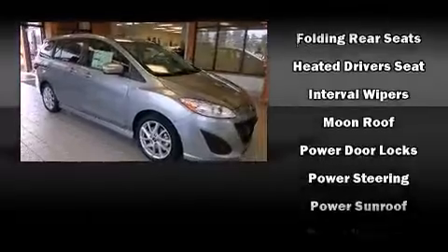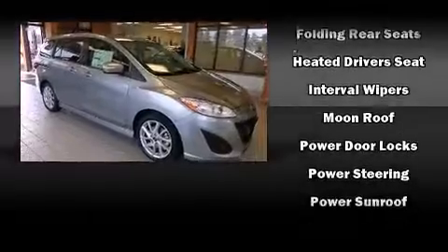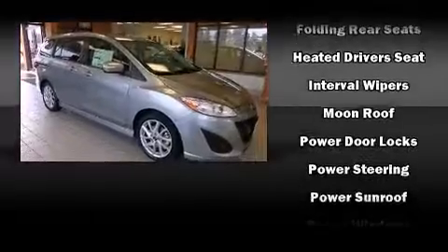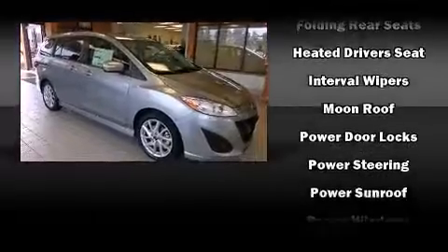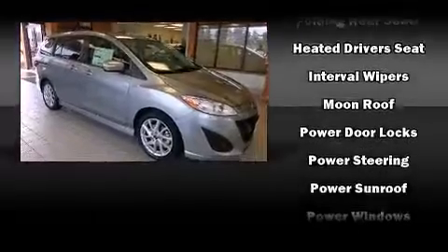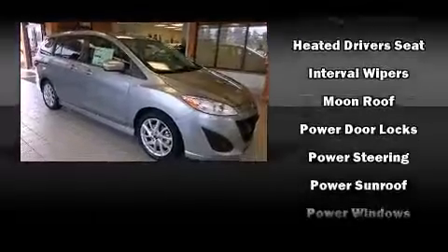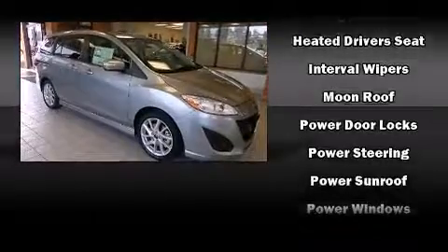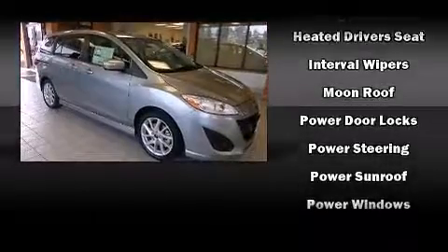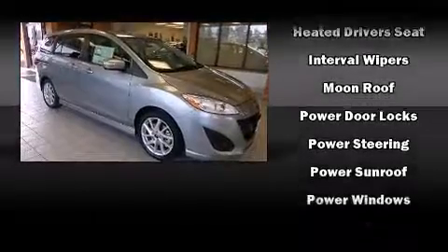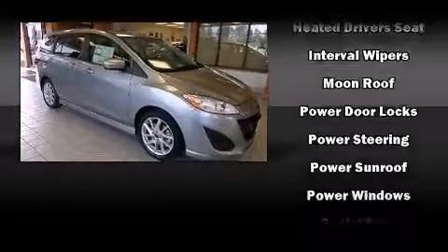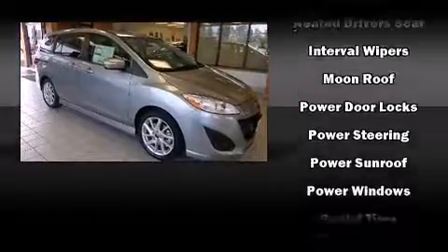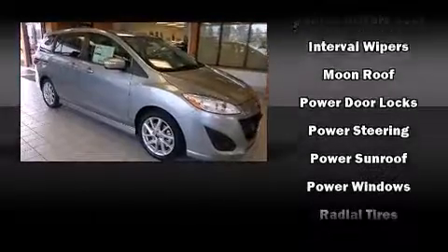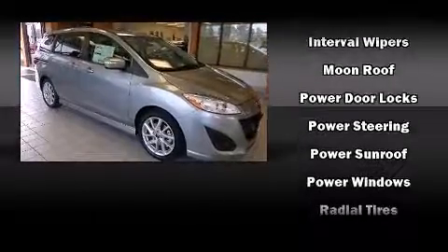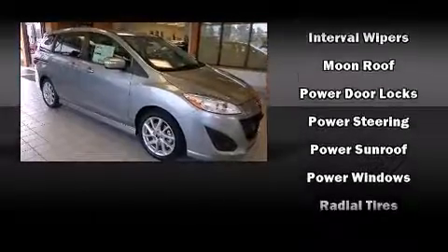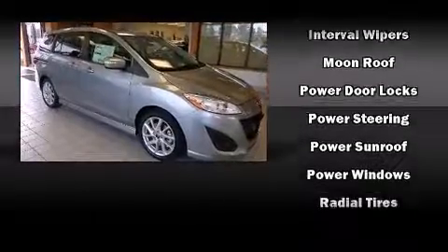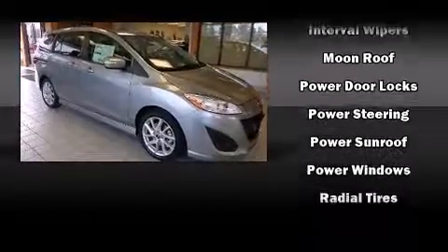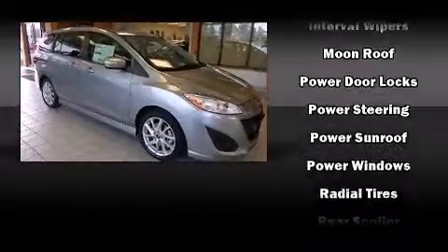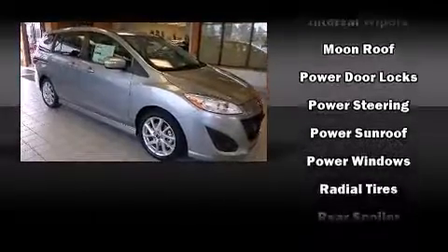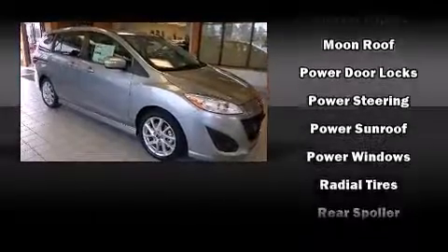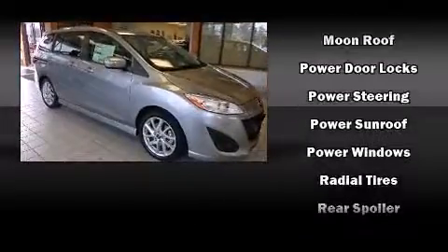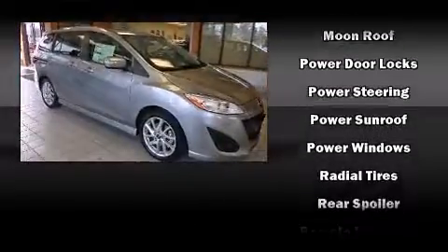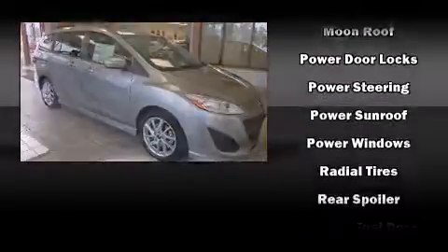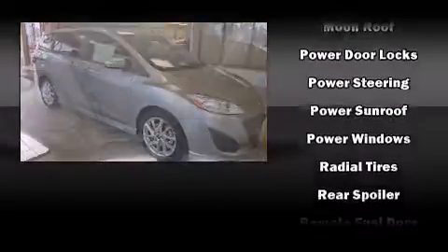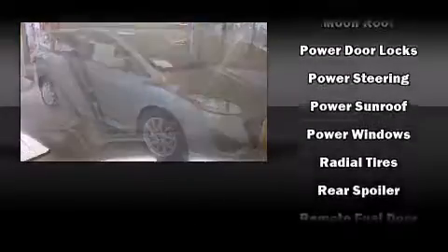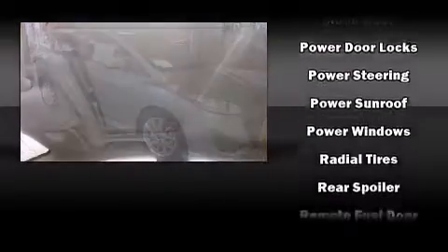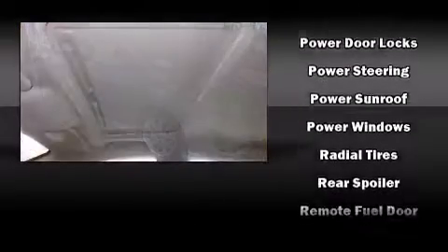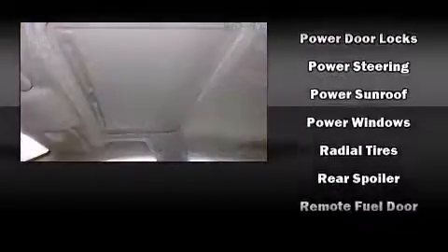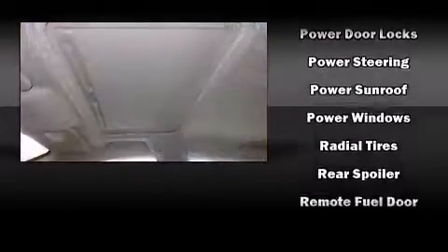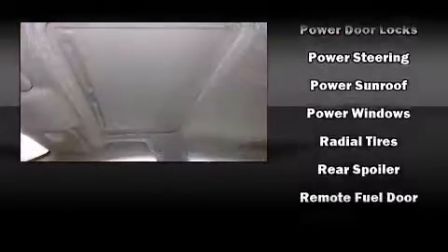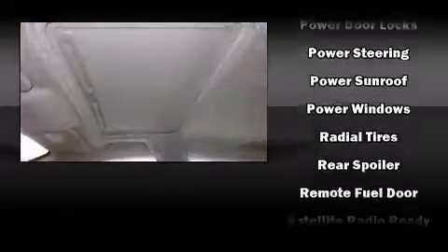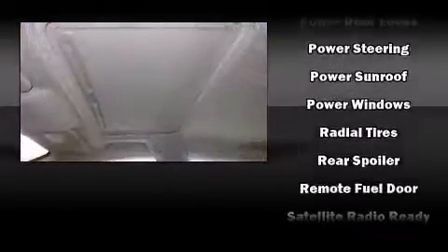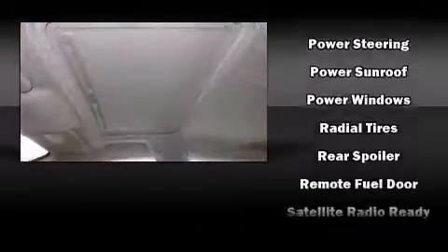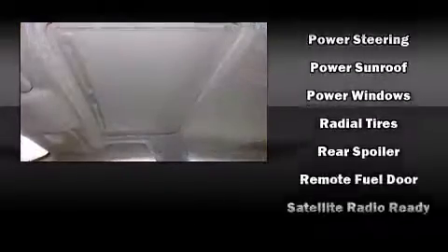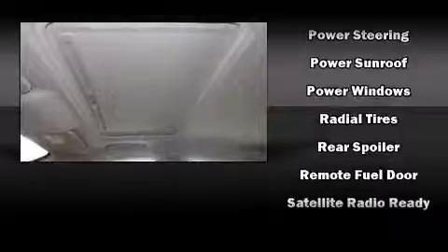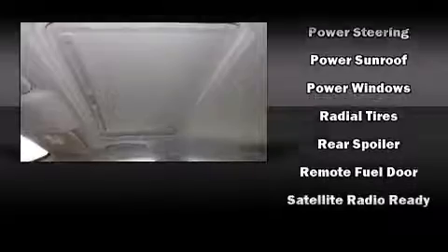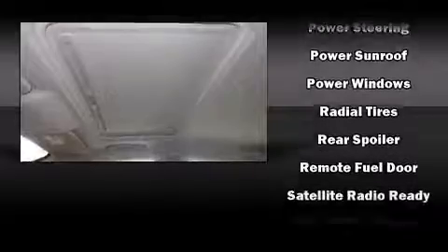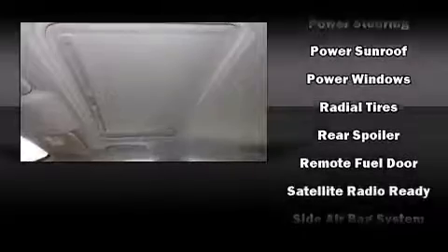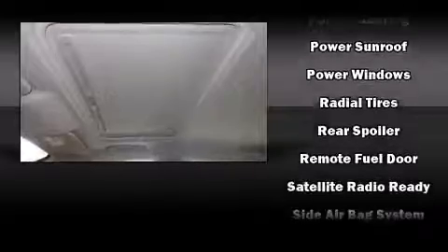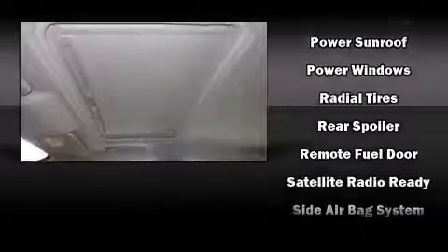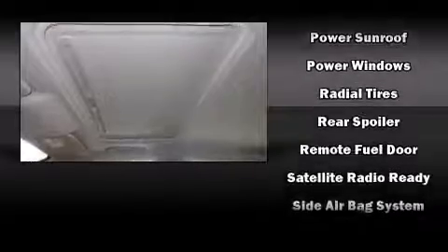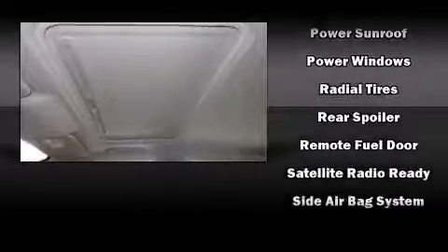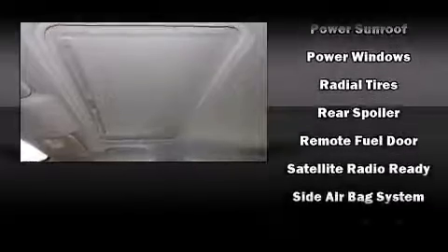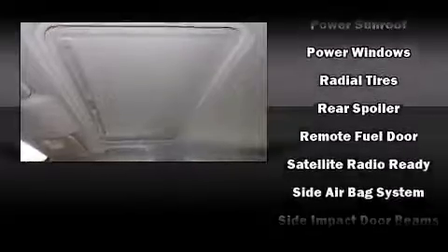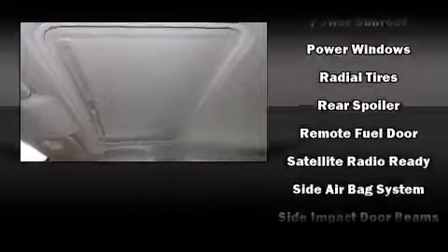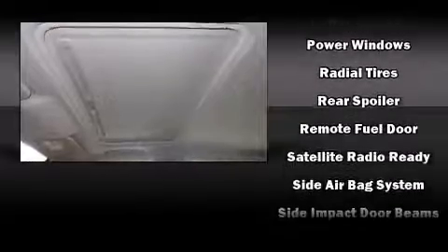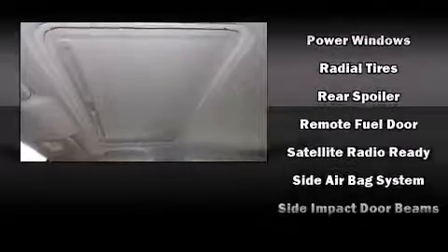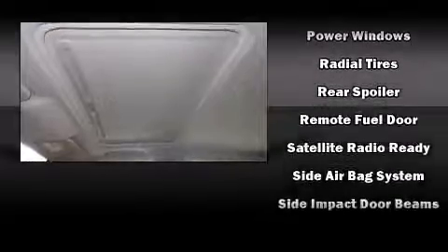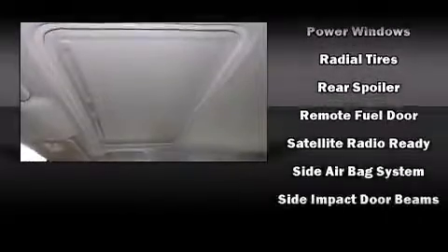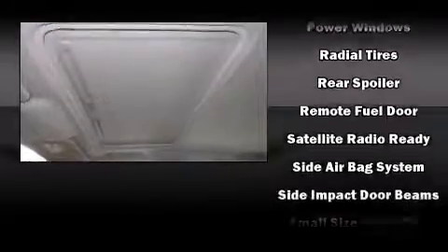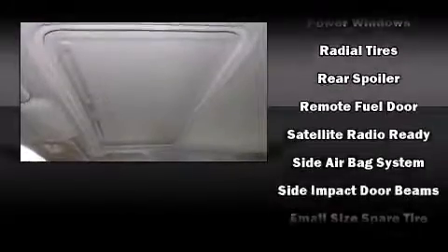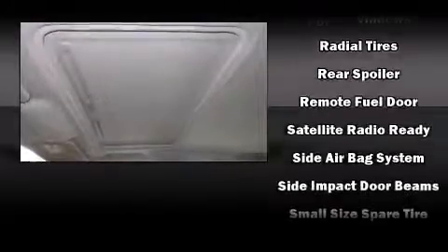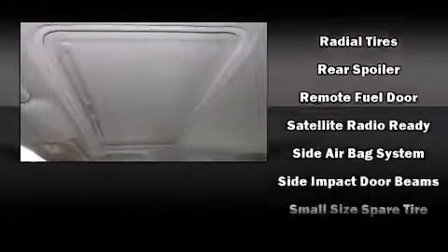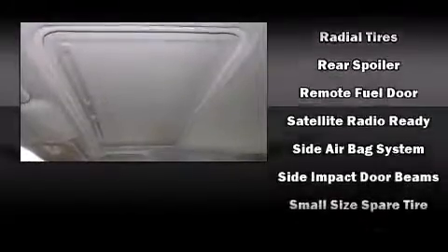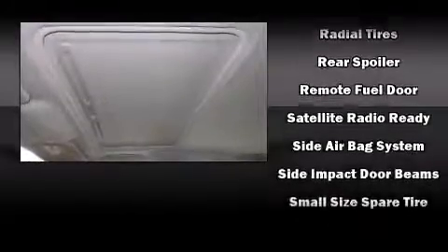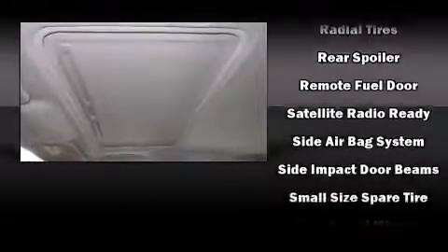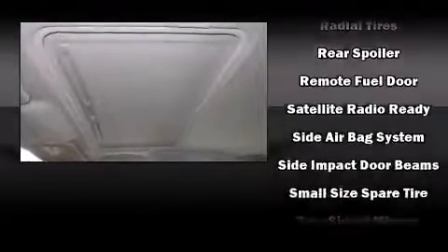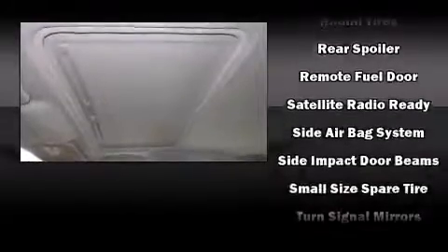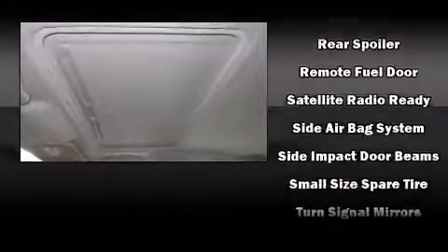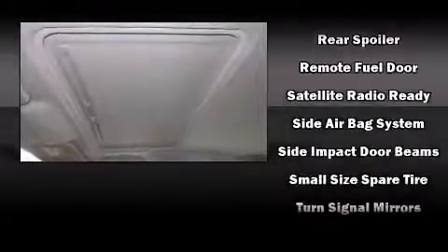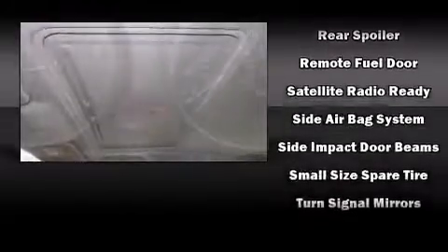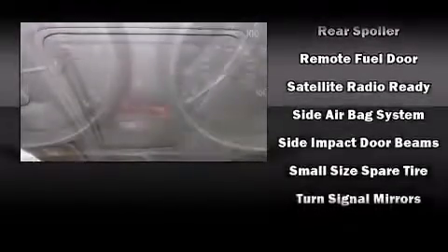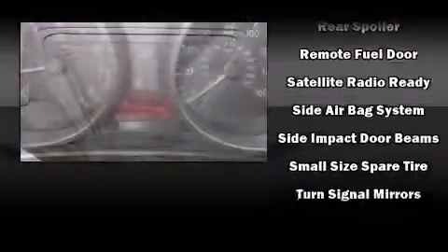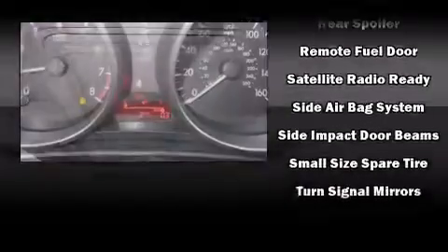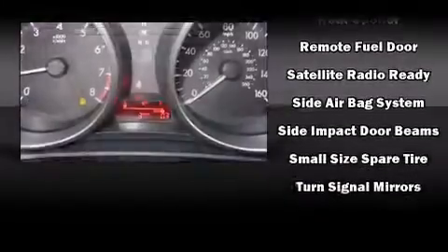Mazda also prioritized safety and security with features such as front side impact airbags, a security system, and four wheel disc brakes with ABS. Brake assist technology provides extra pressure when applying the brakes.